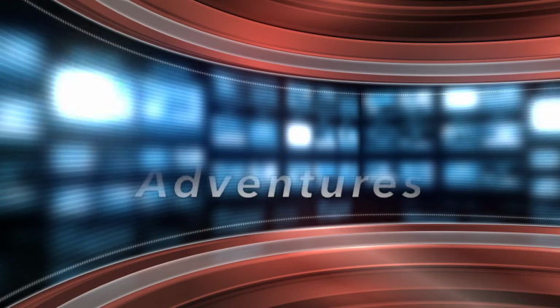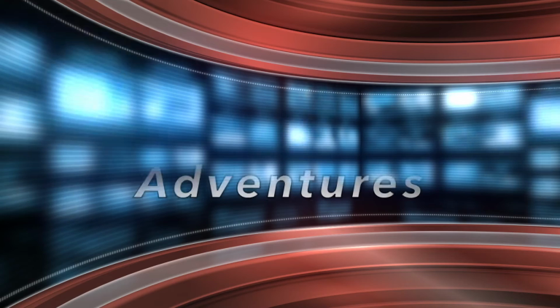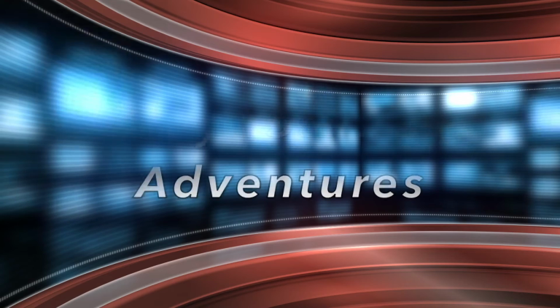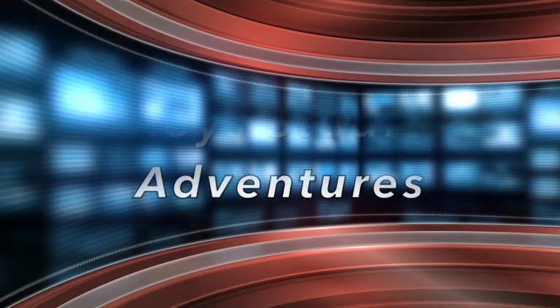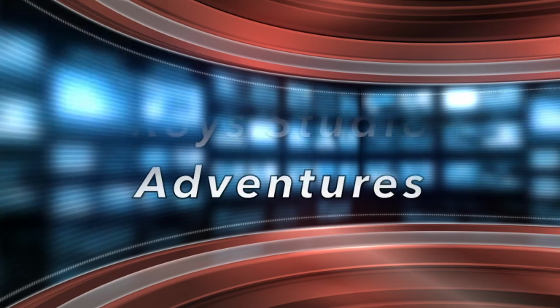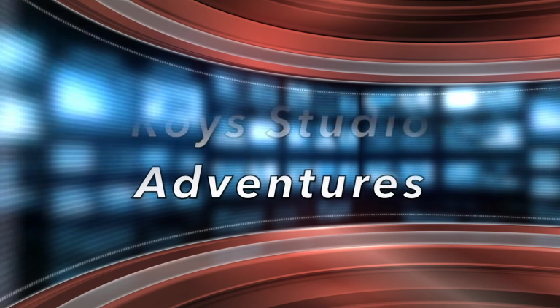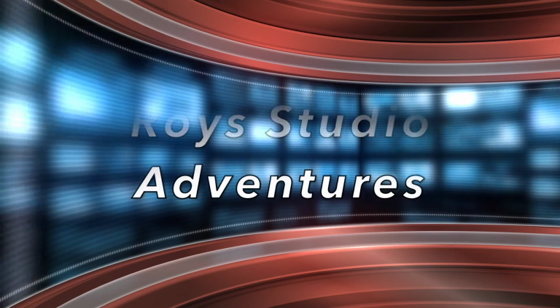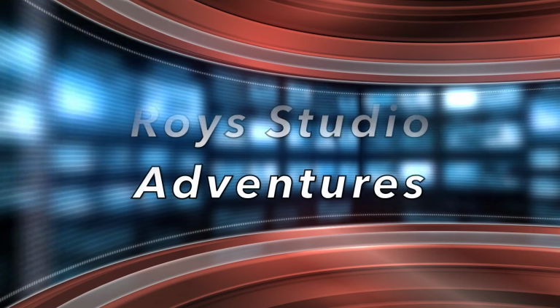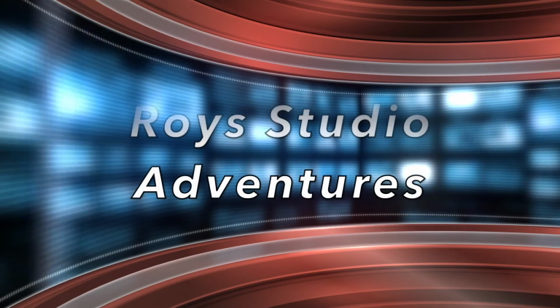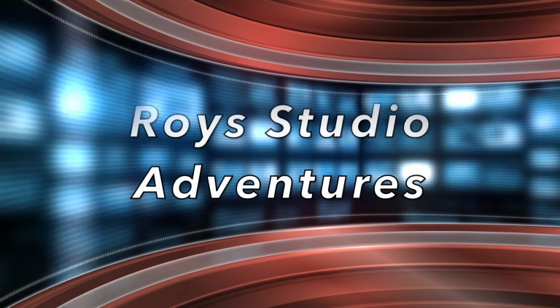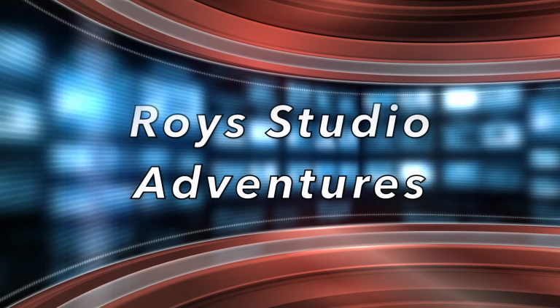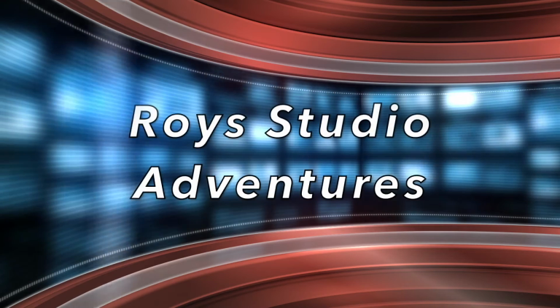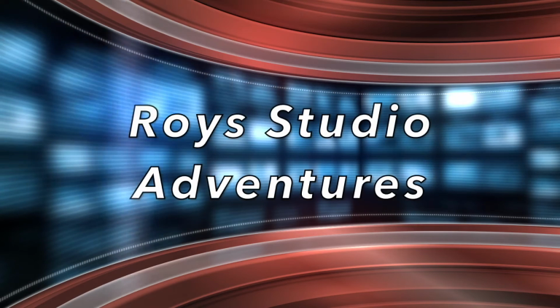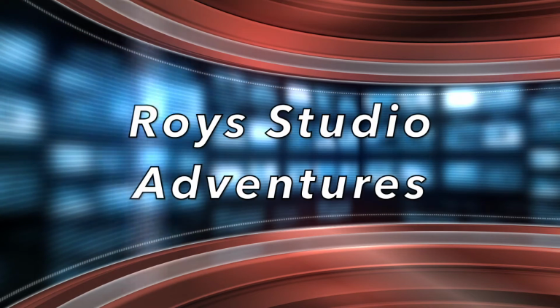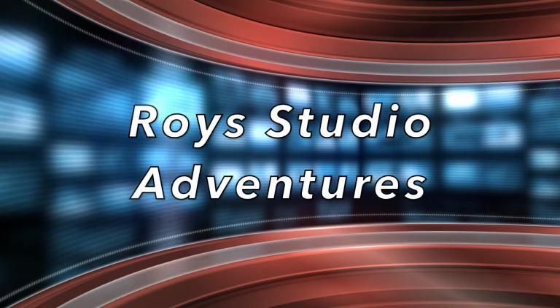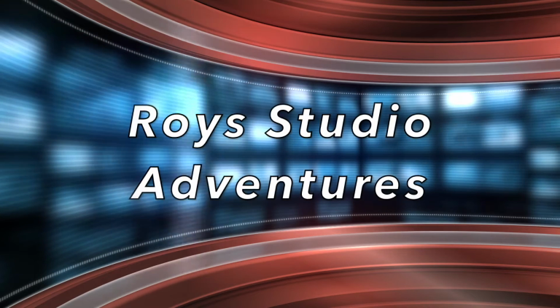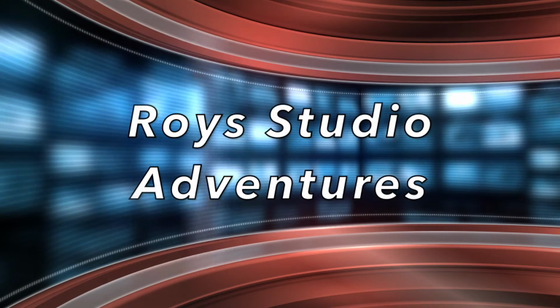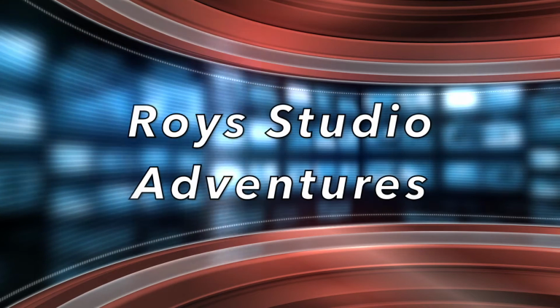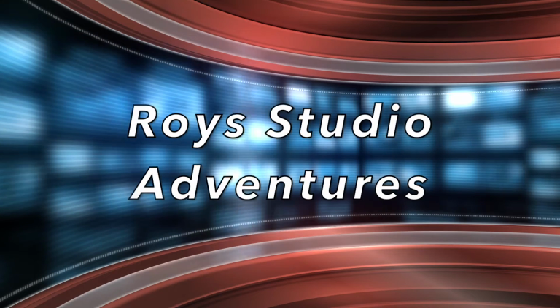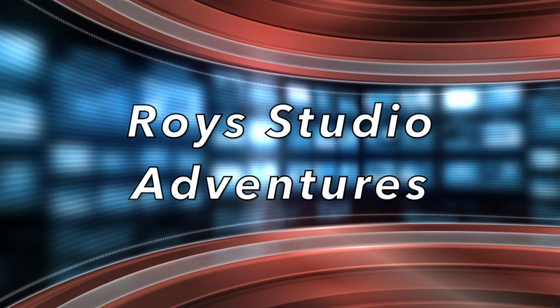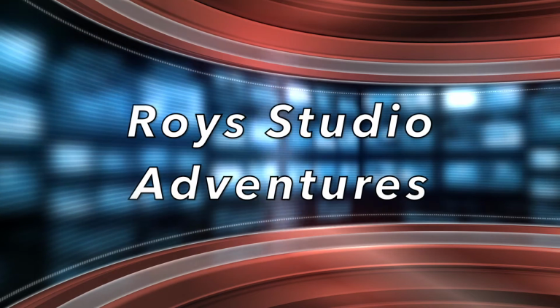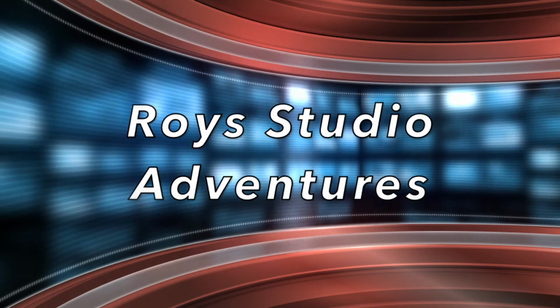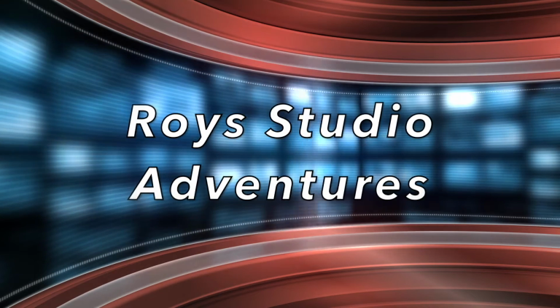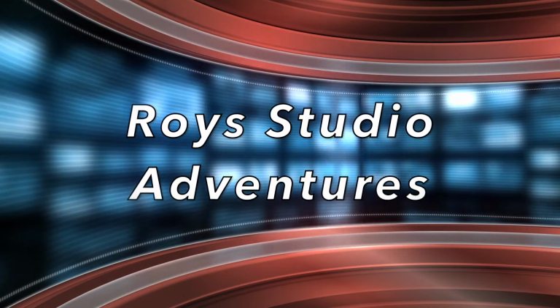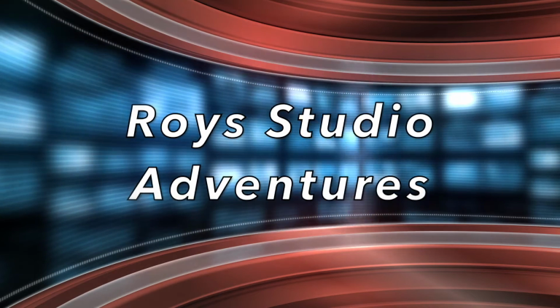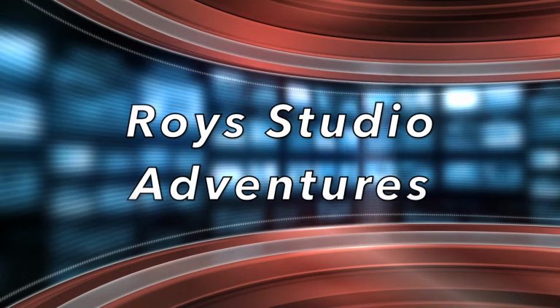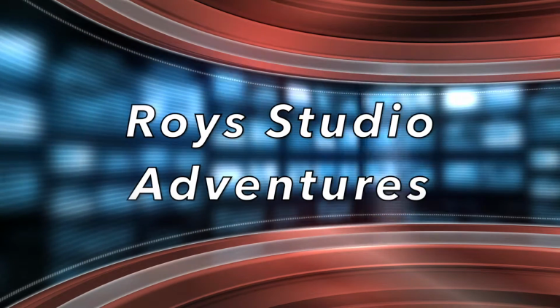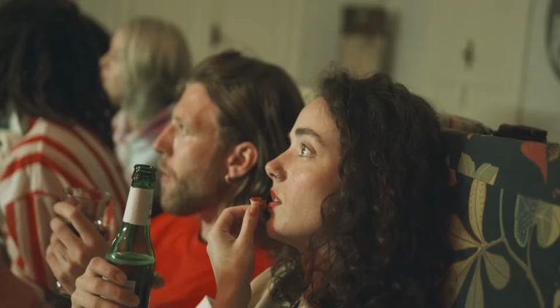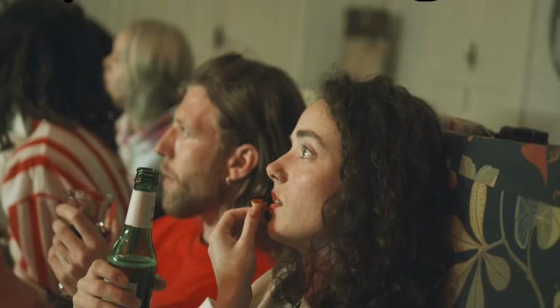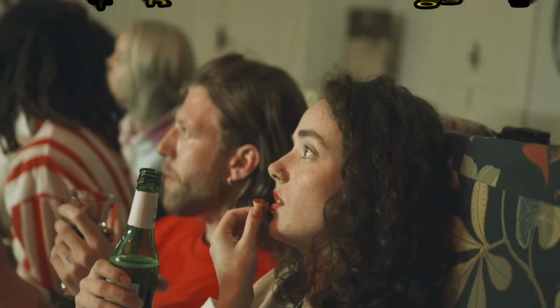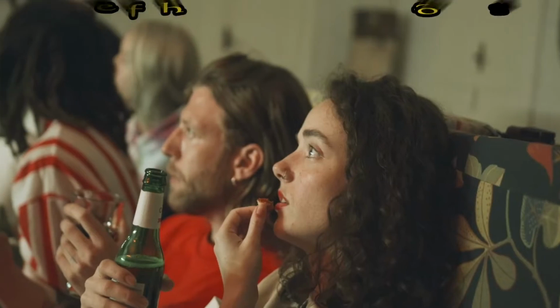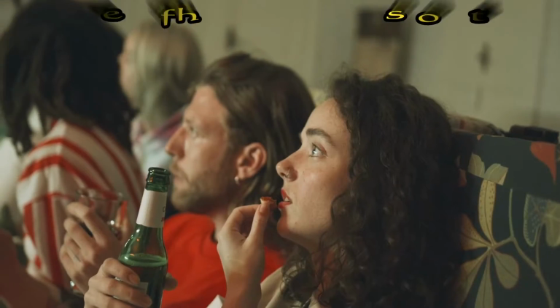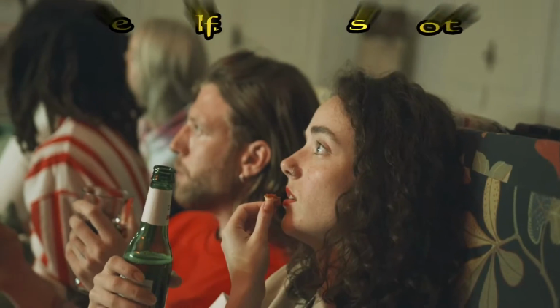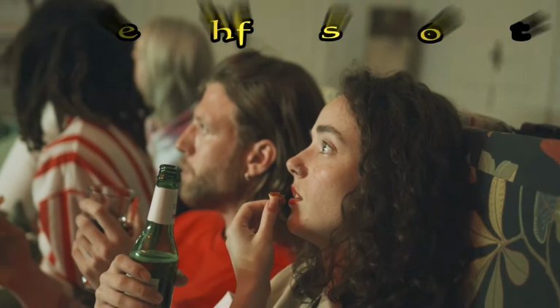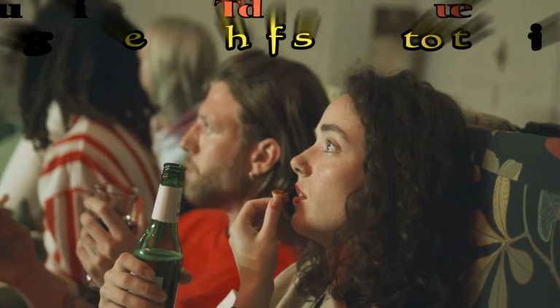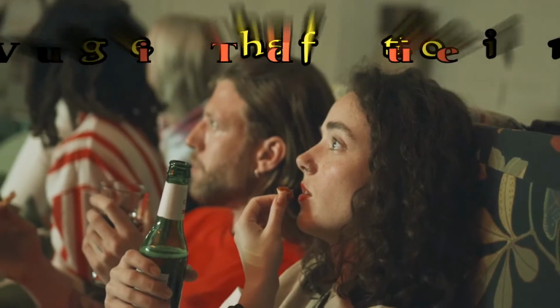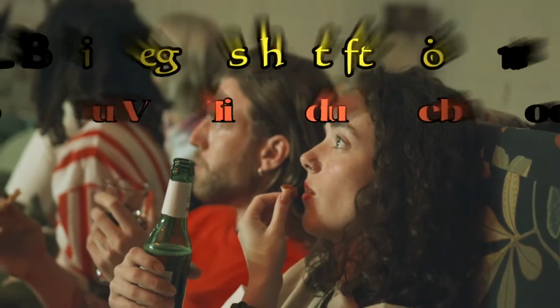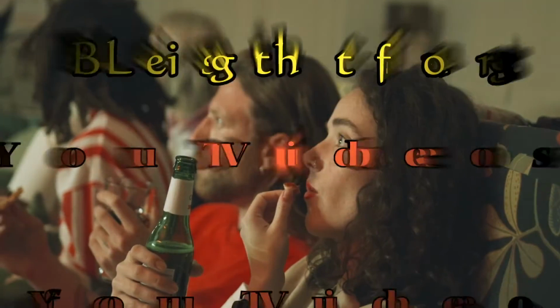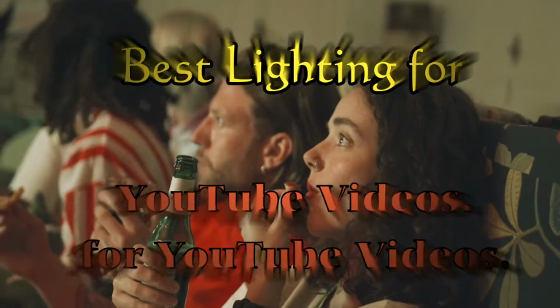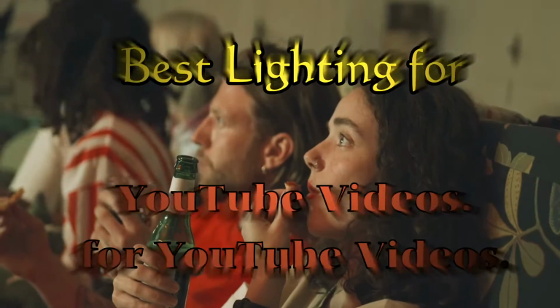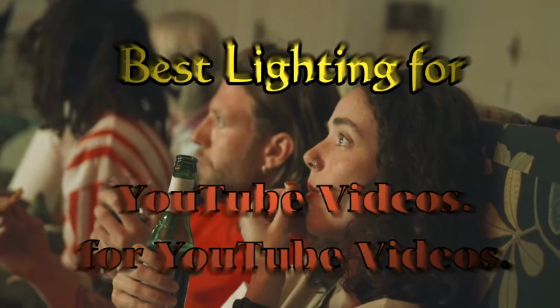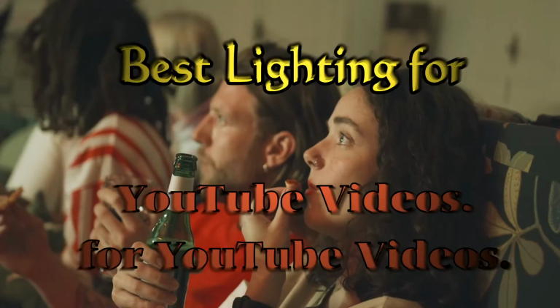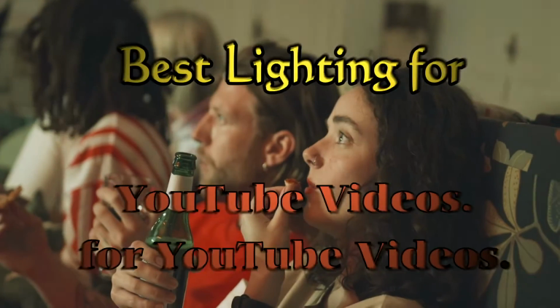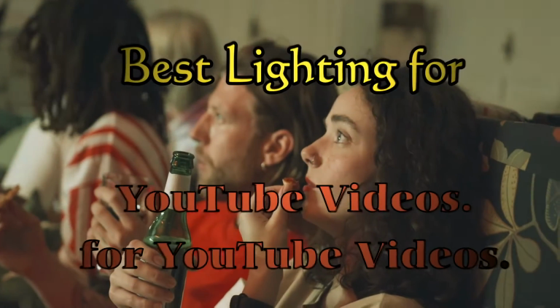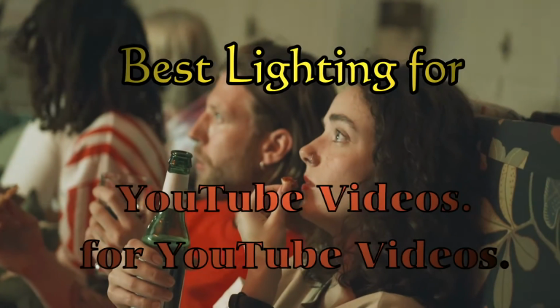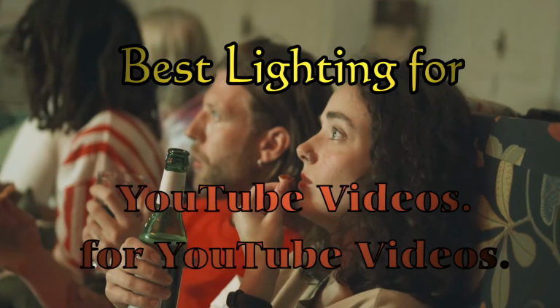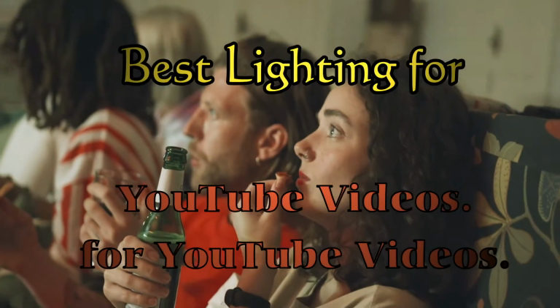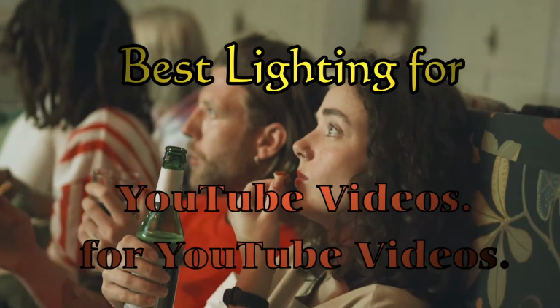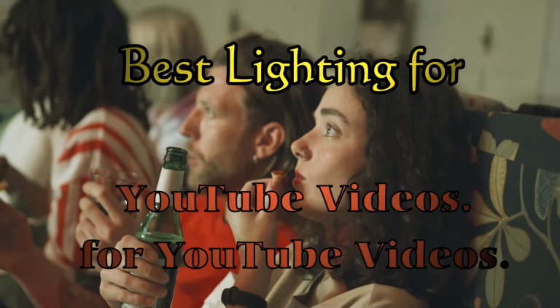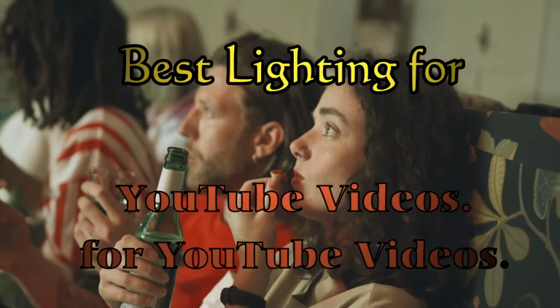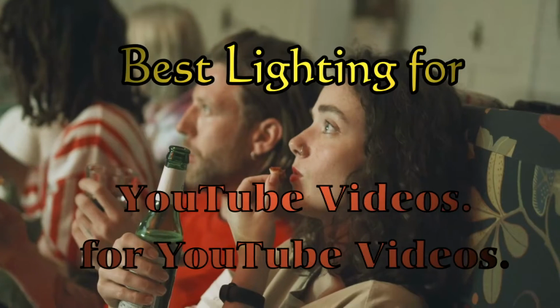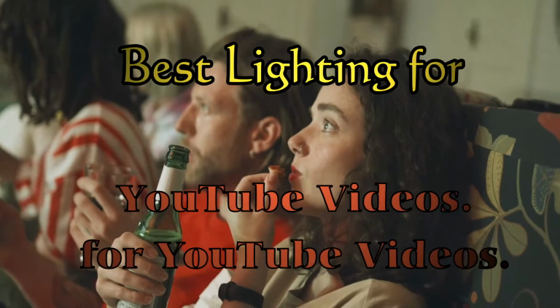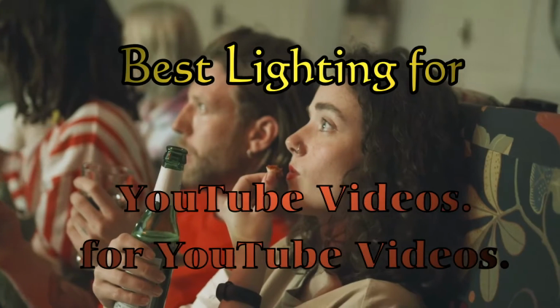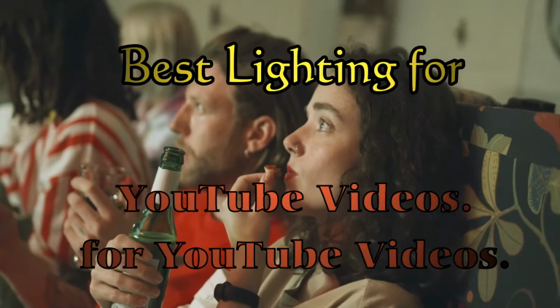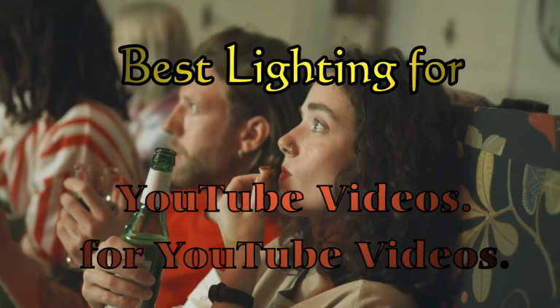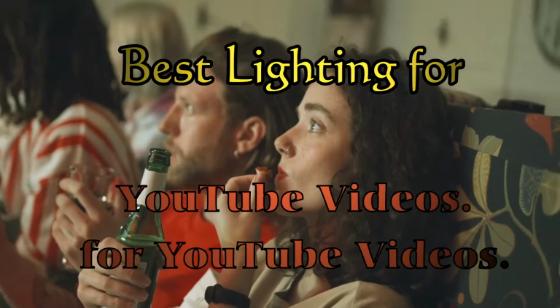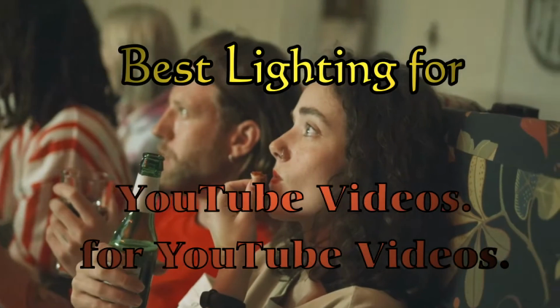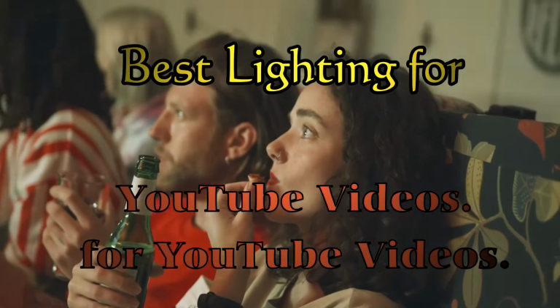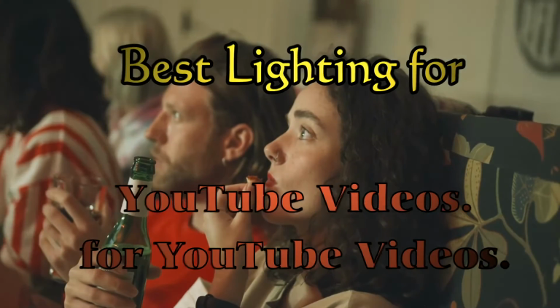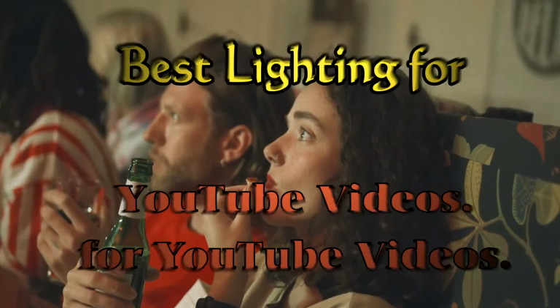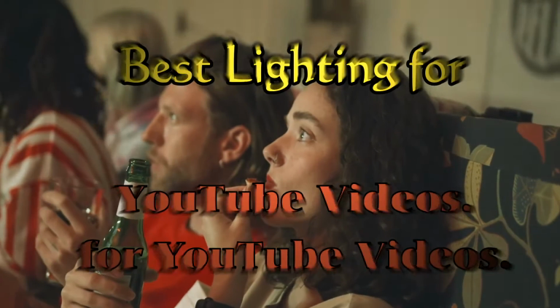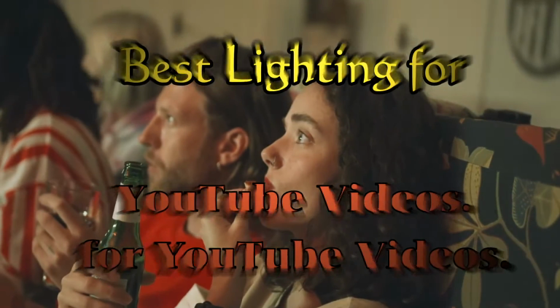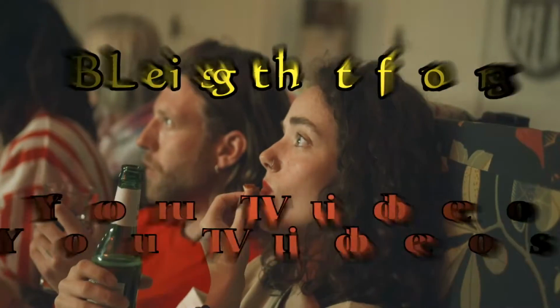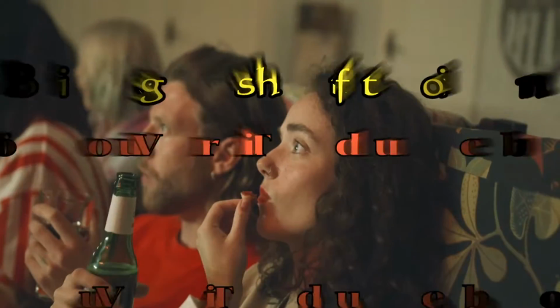Hello and welcome to Roy's Studio Adventures. Today it's all about lighting and how to make your videos have that professional look.